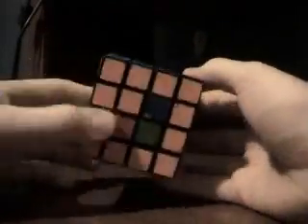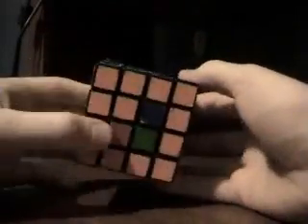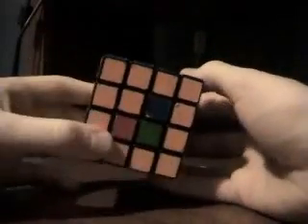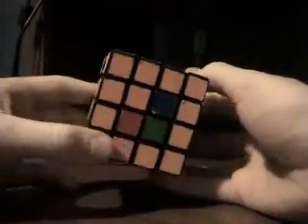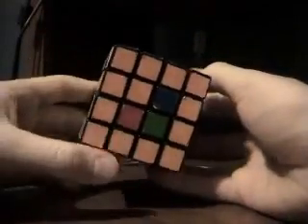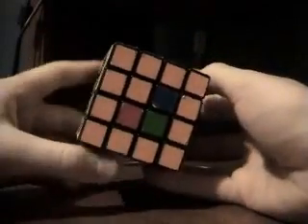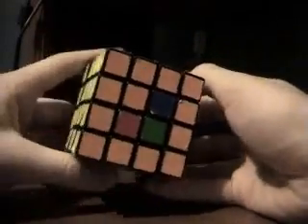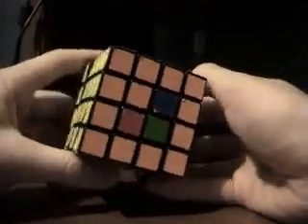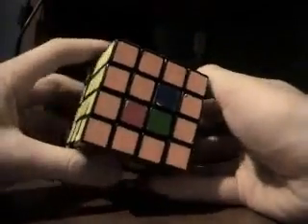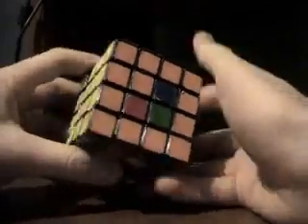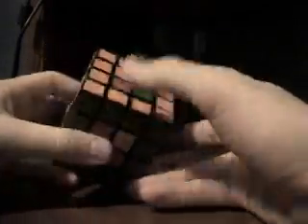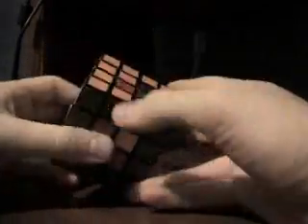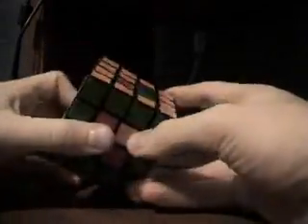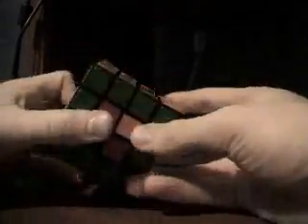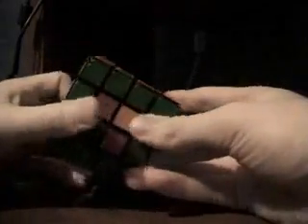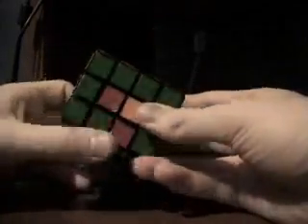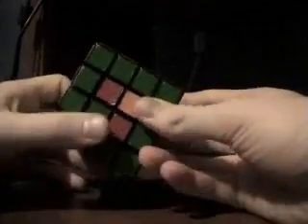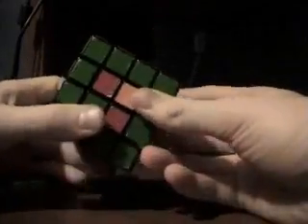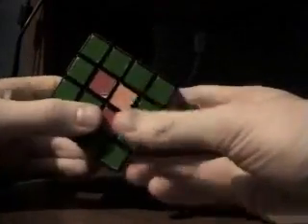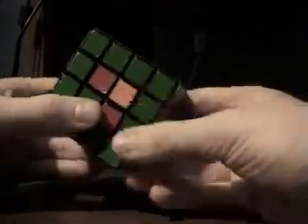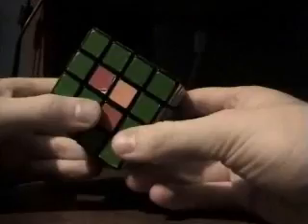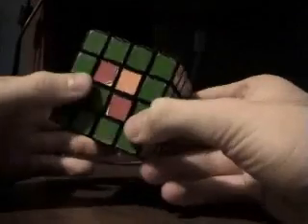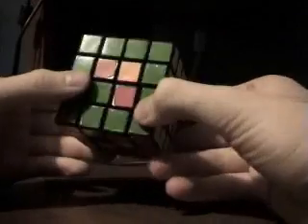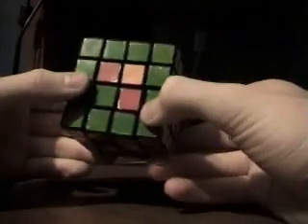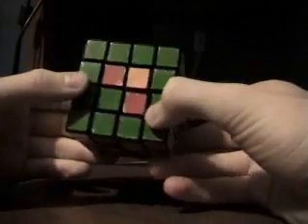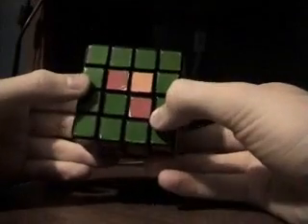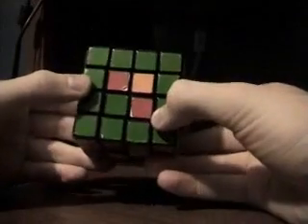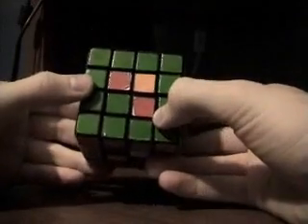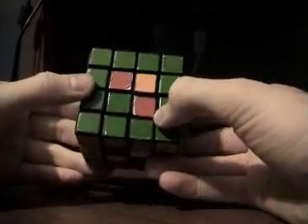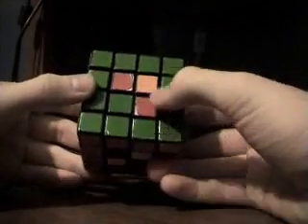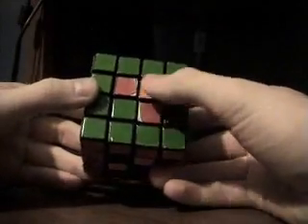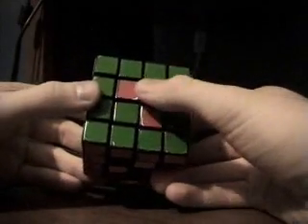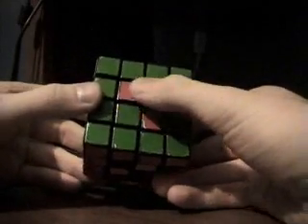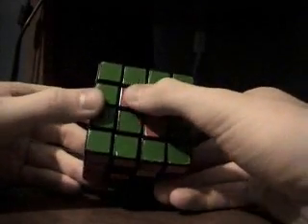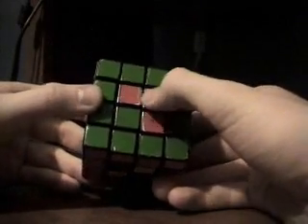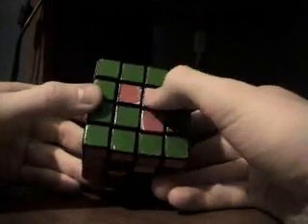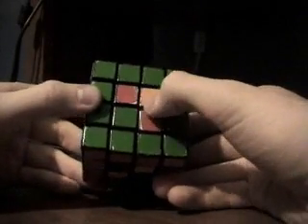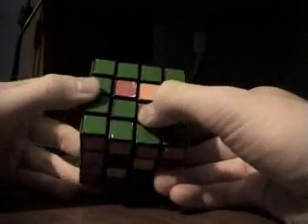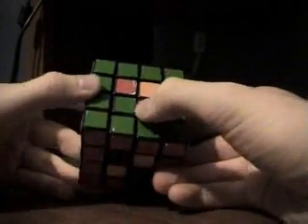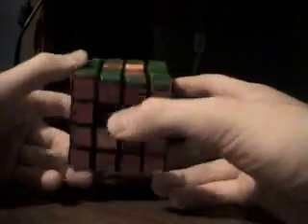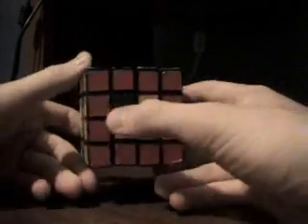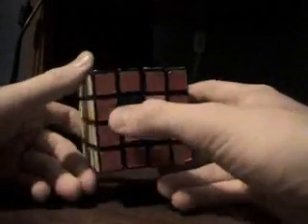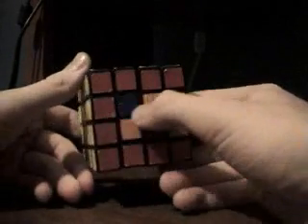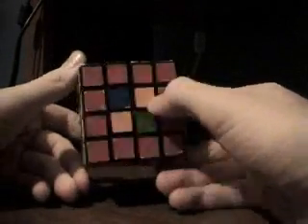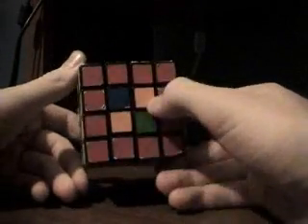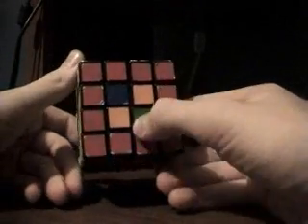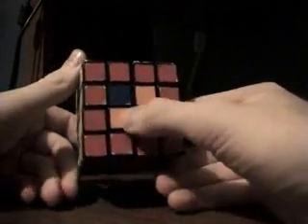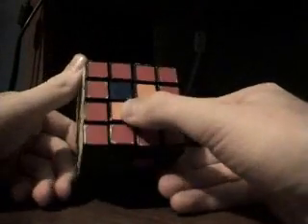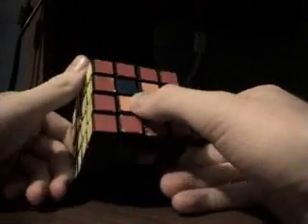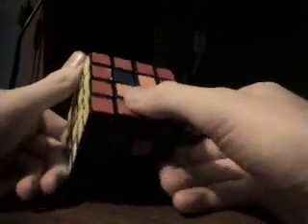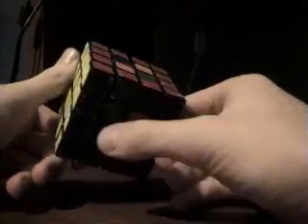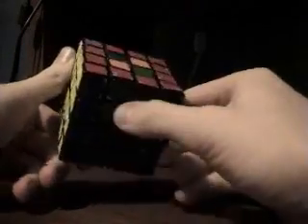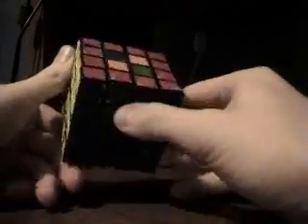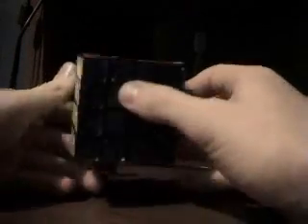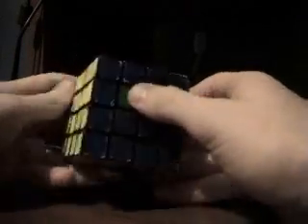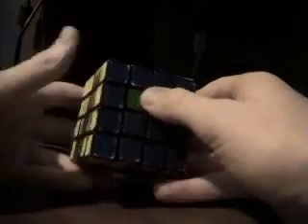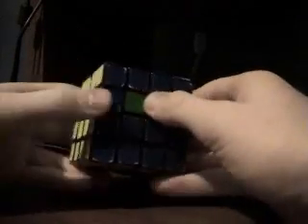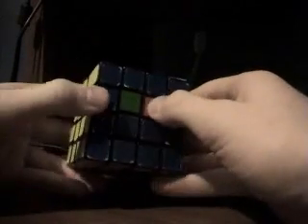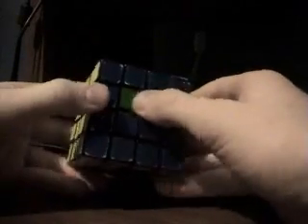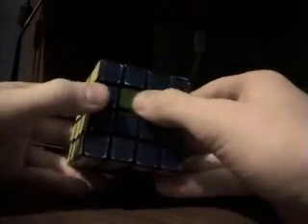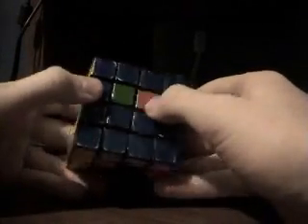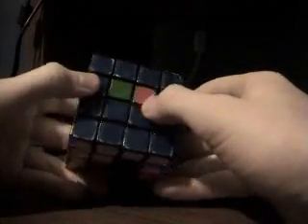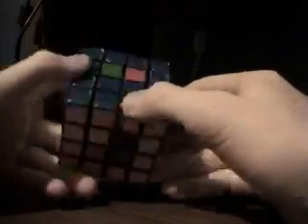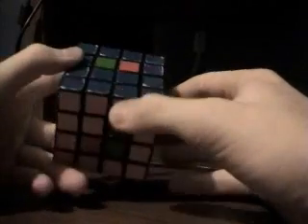I don't think I'm going to have time to show you the centers, so I will show that in my next video. And we'll do a quick peek here.